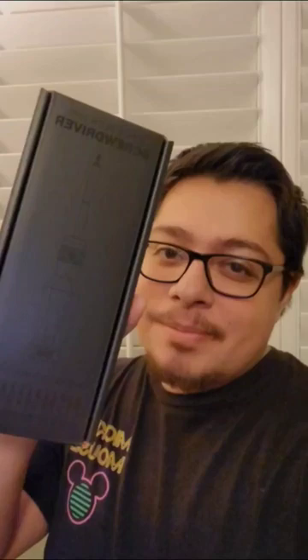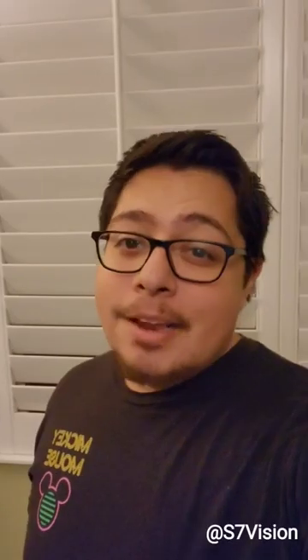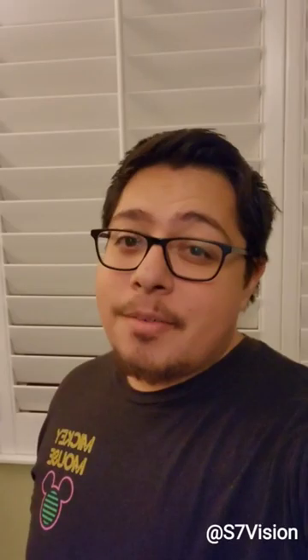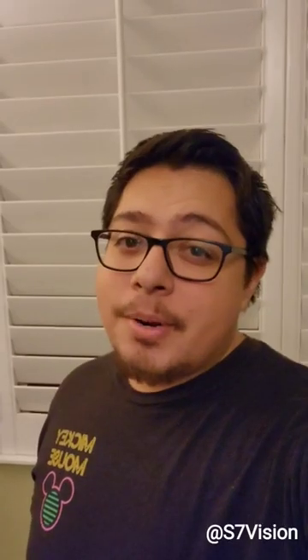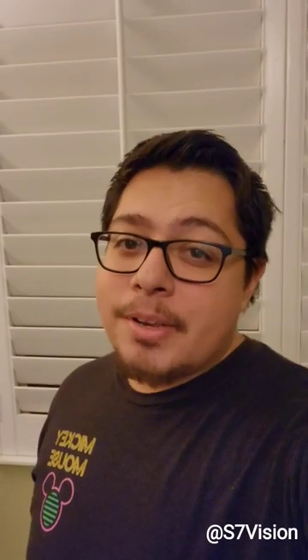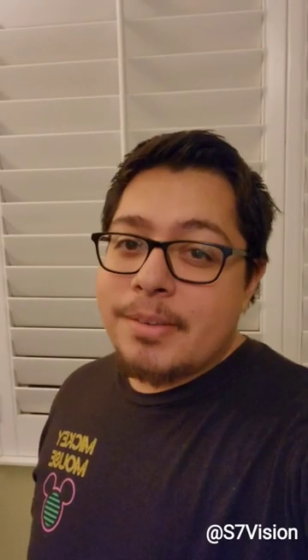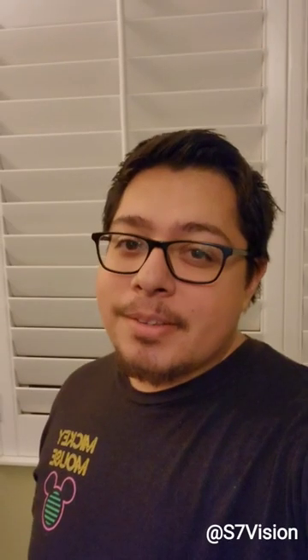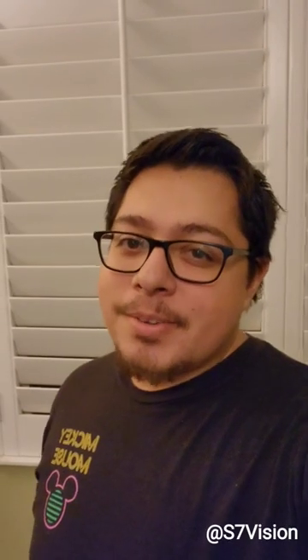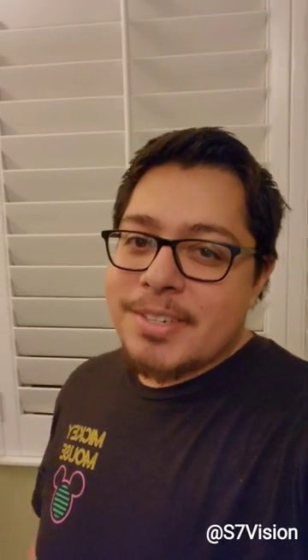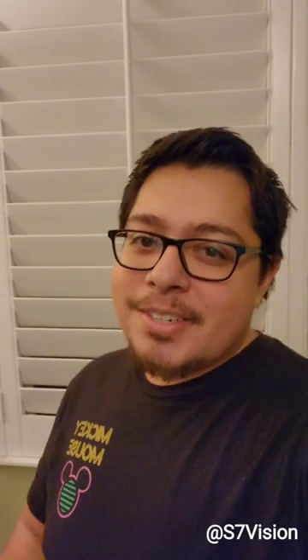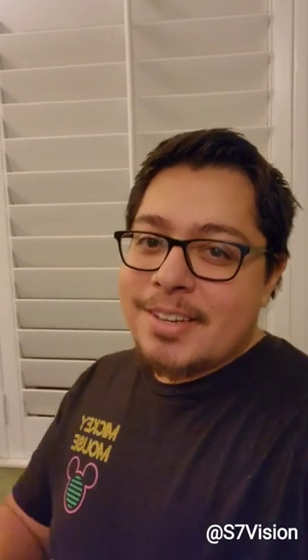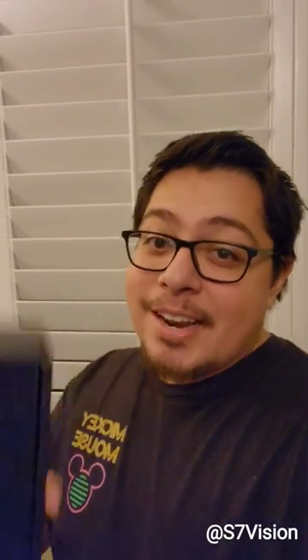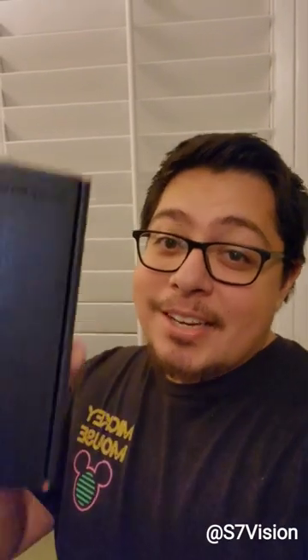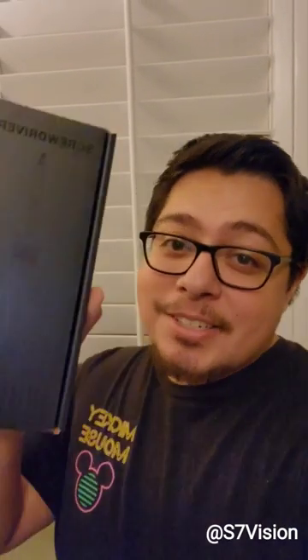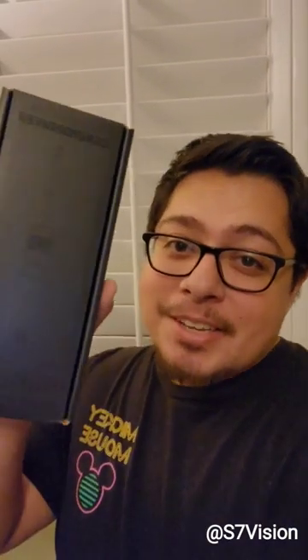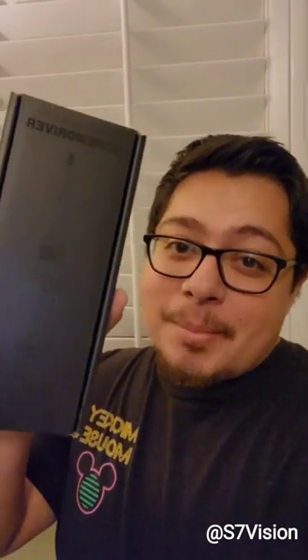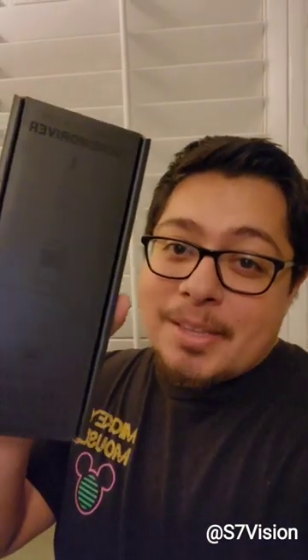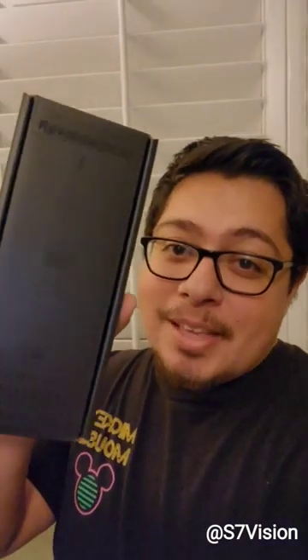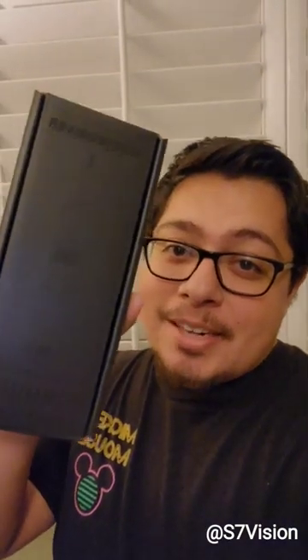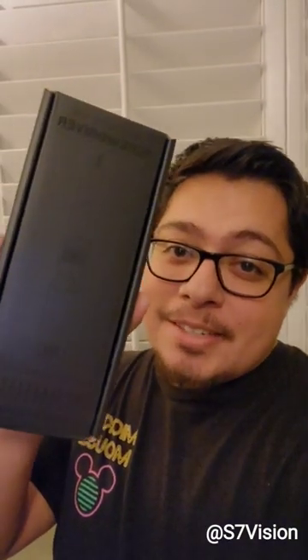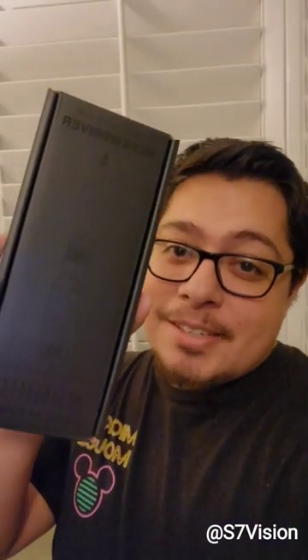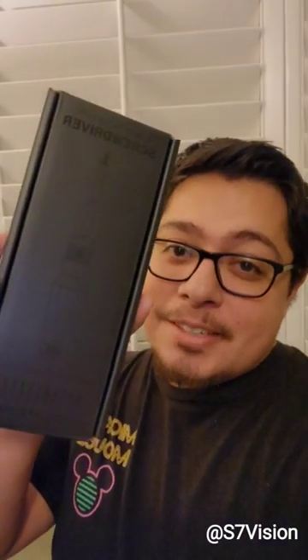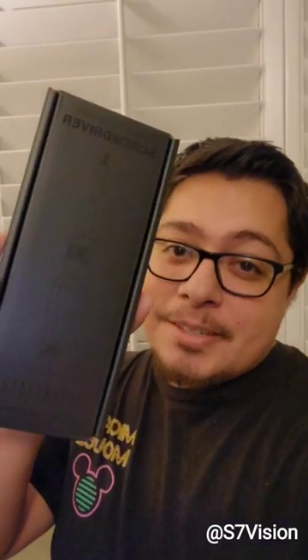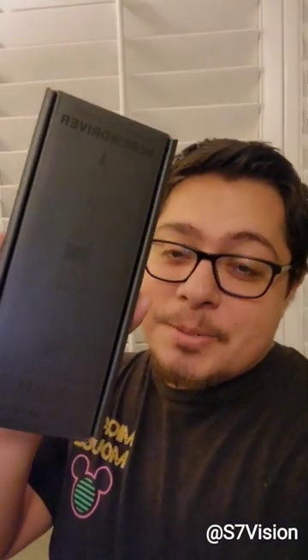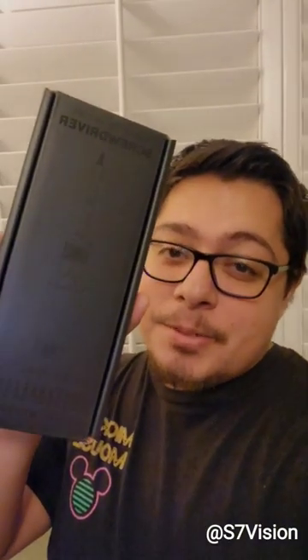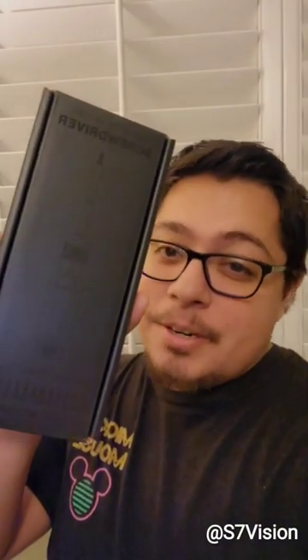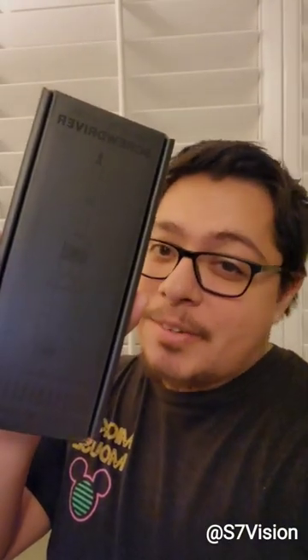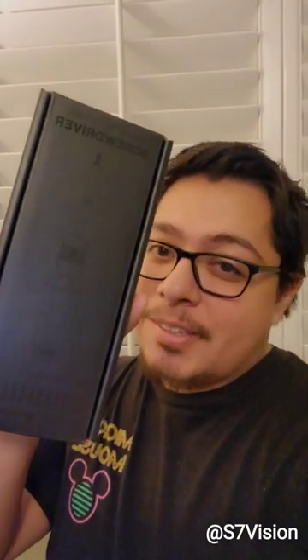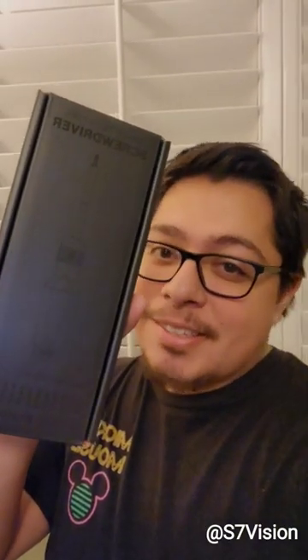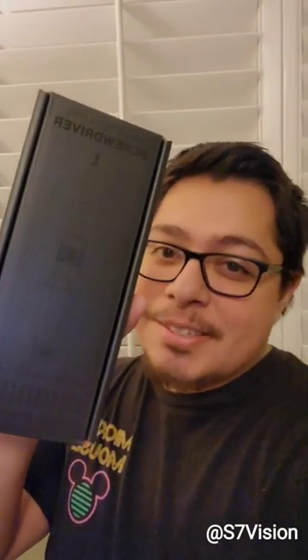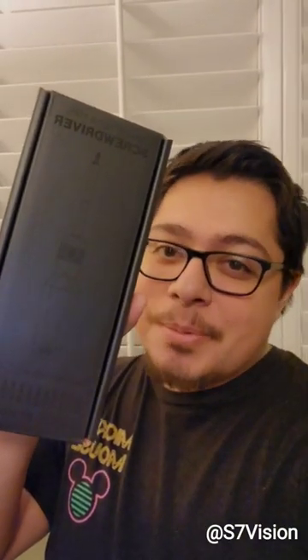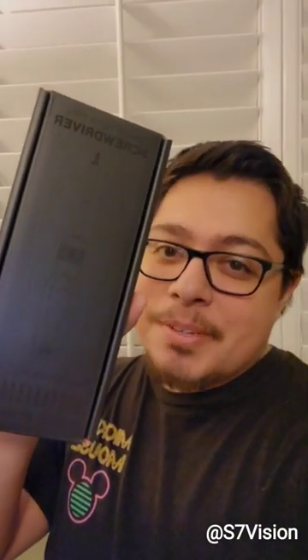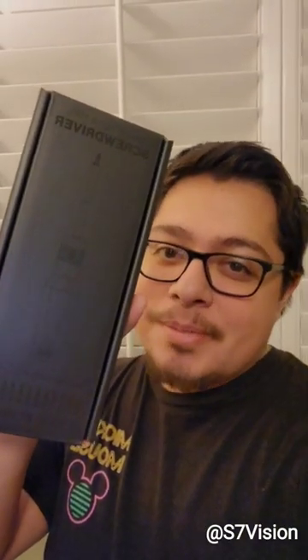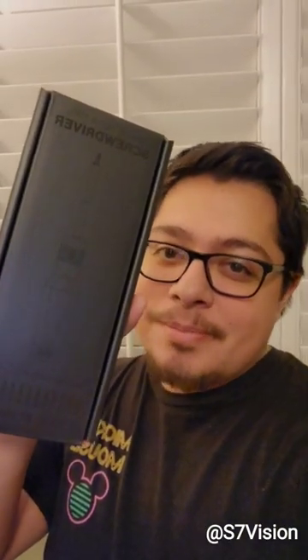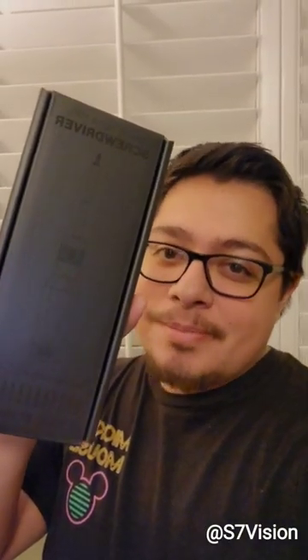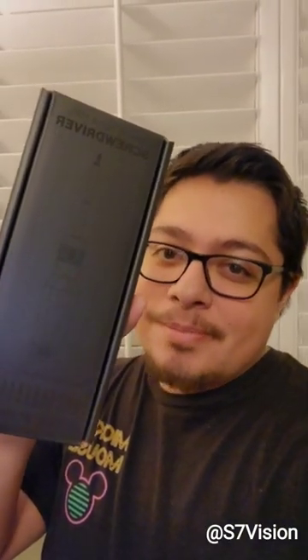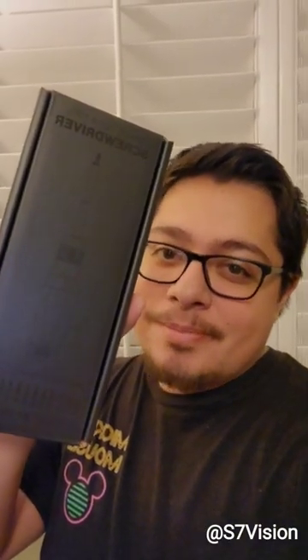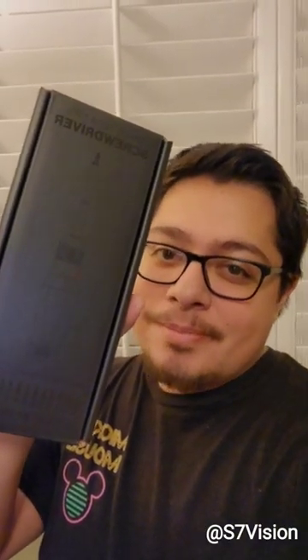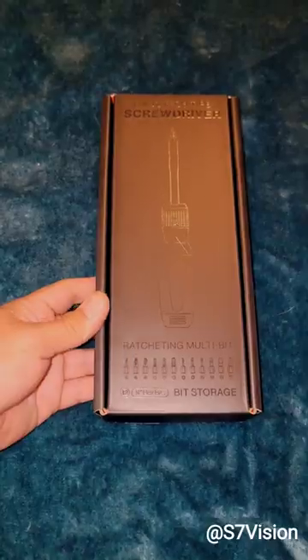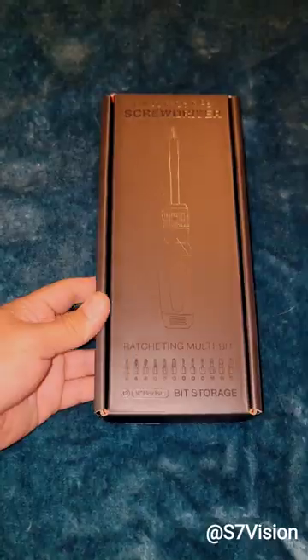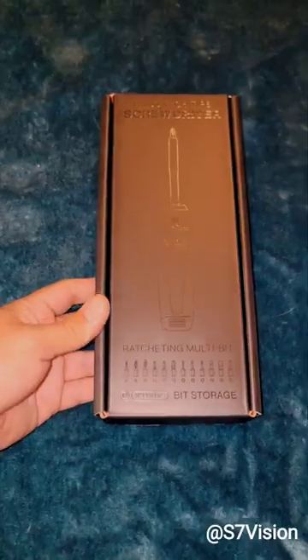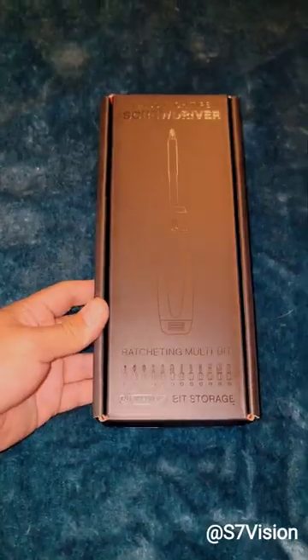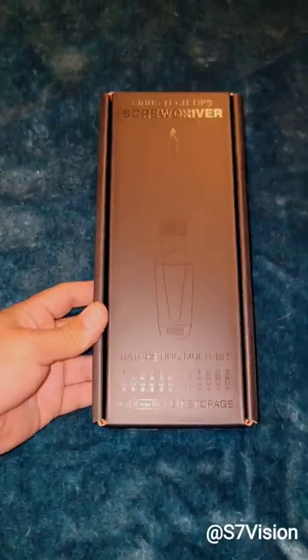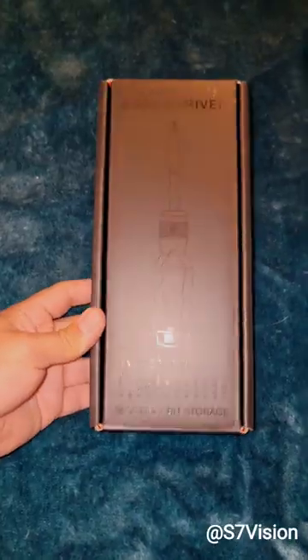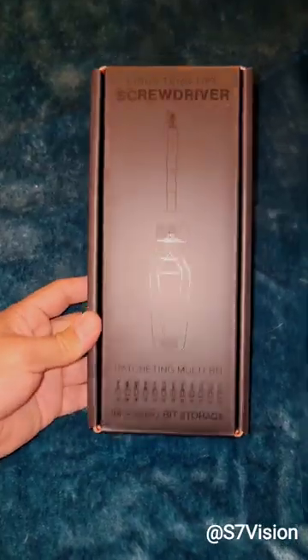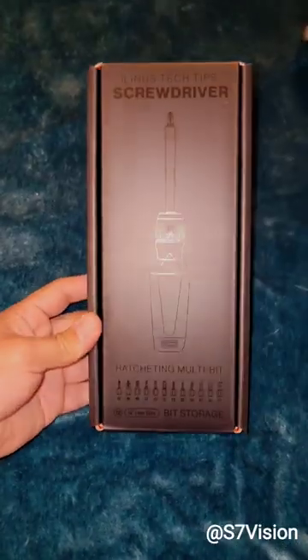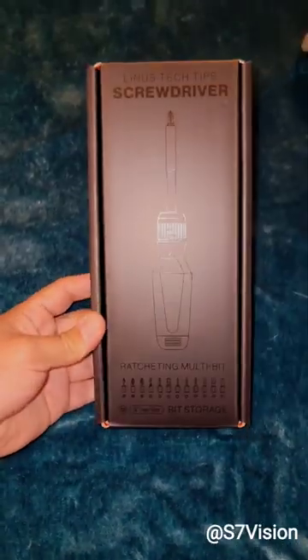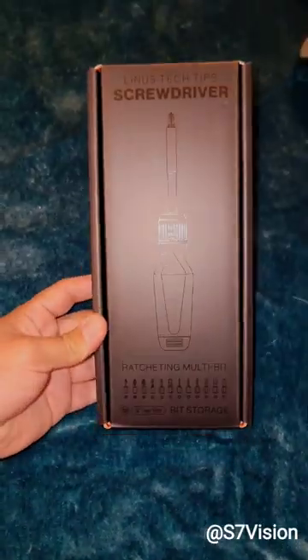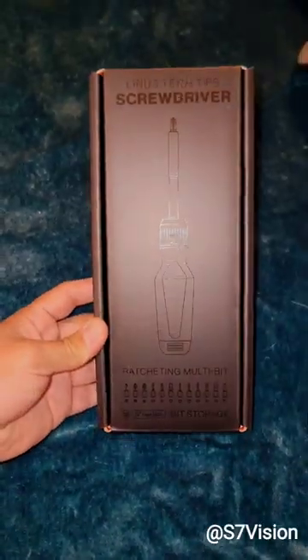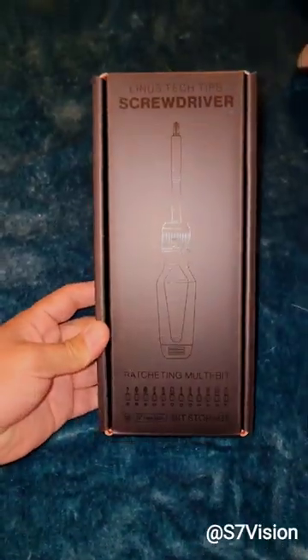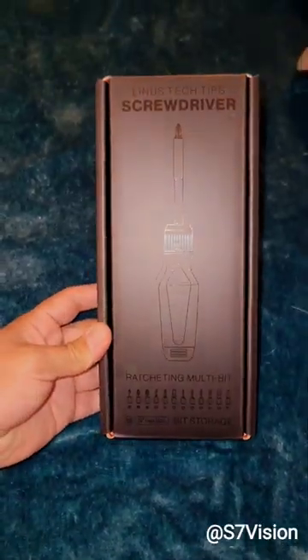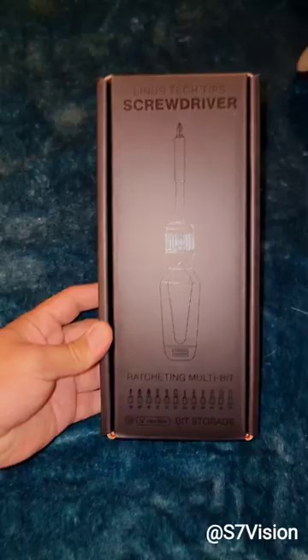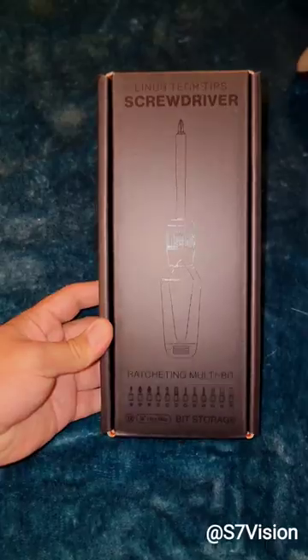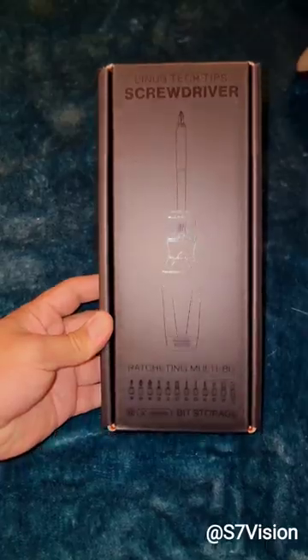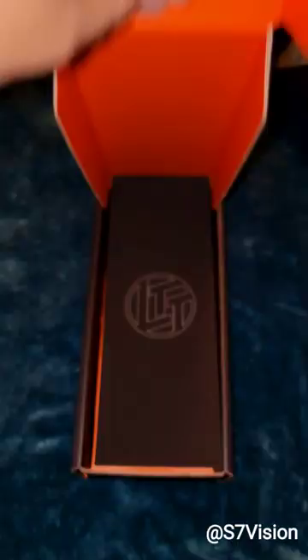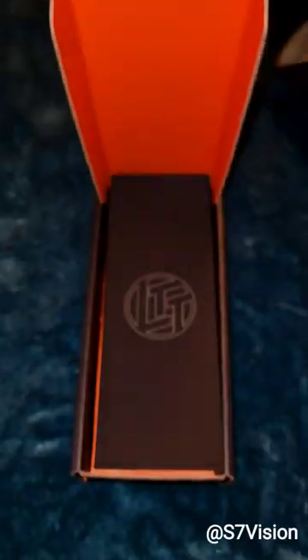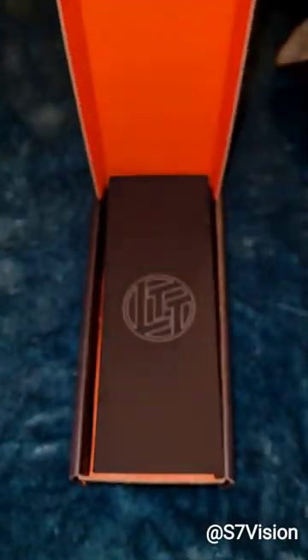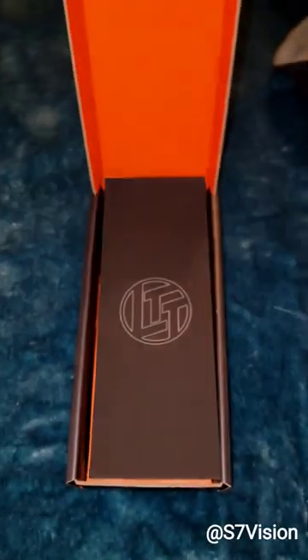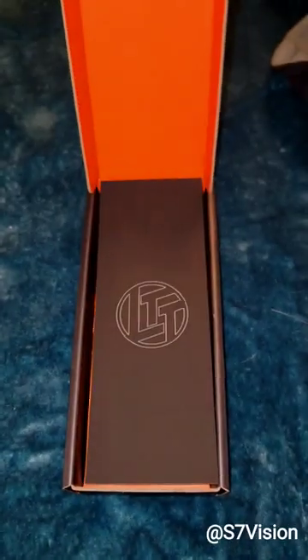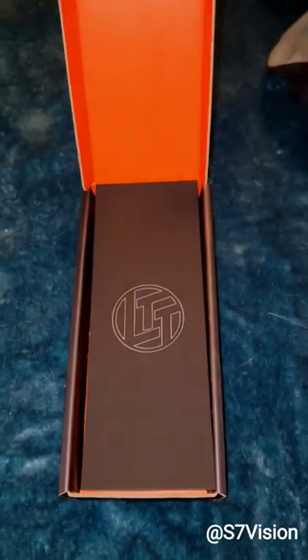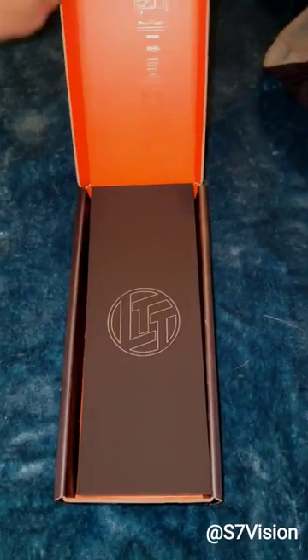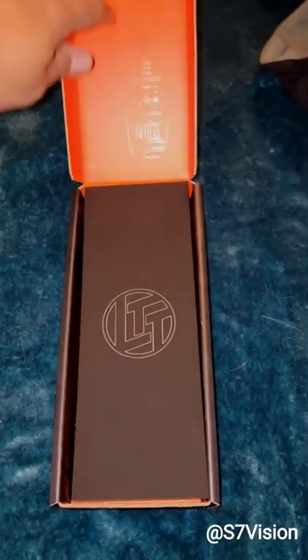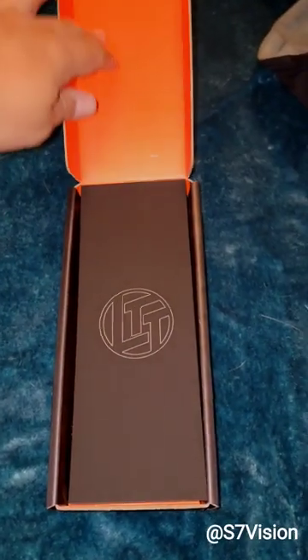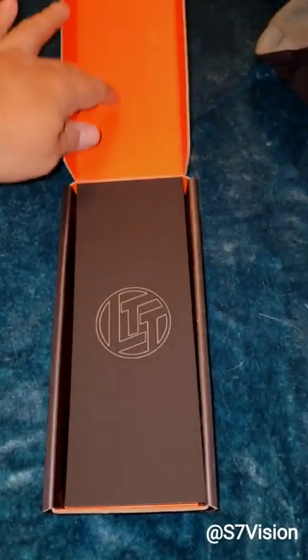Hey everybody, it's Vision, and I just got my Linus TechDisc screwdriver. Let's open it. Of course, it came in a really nice box.